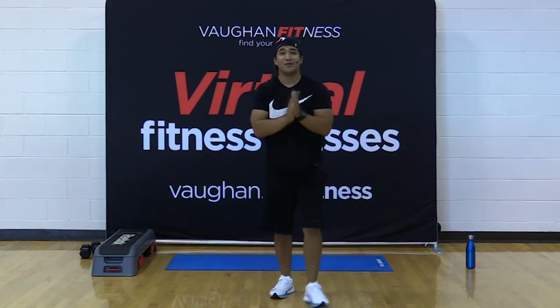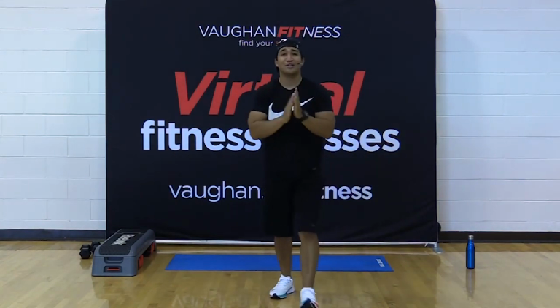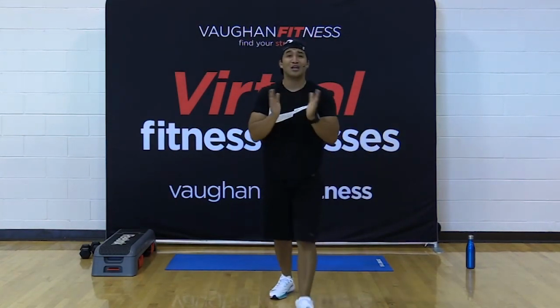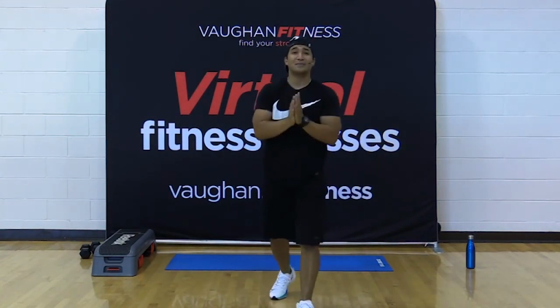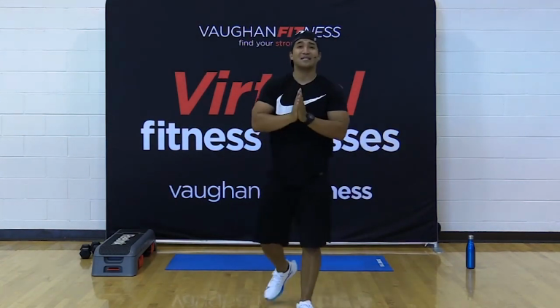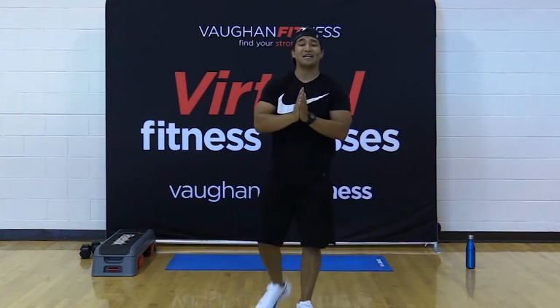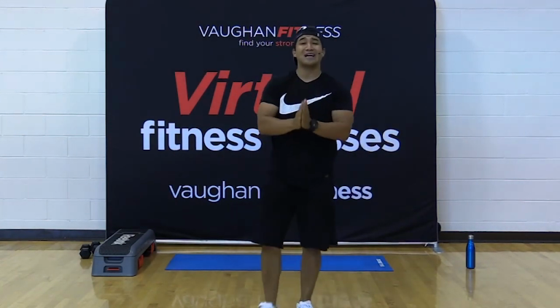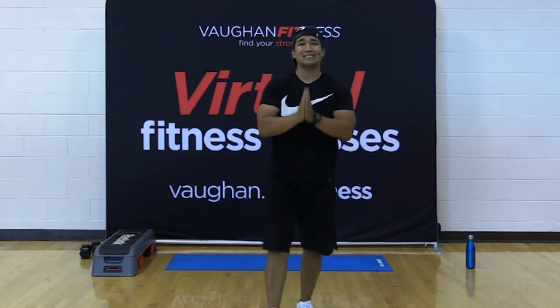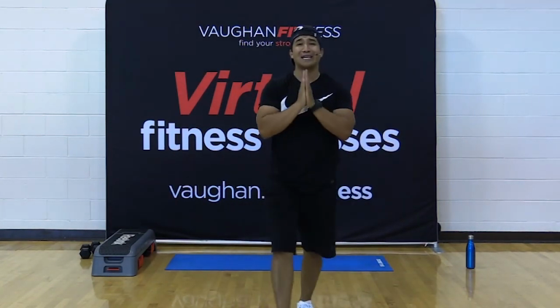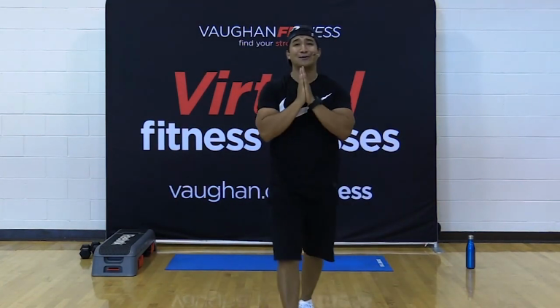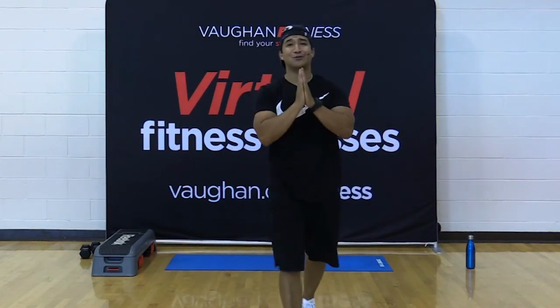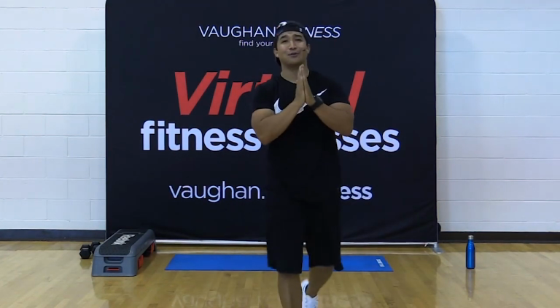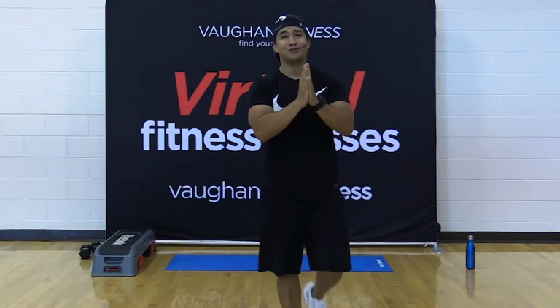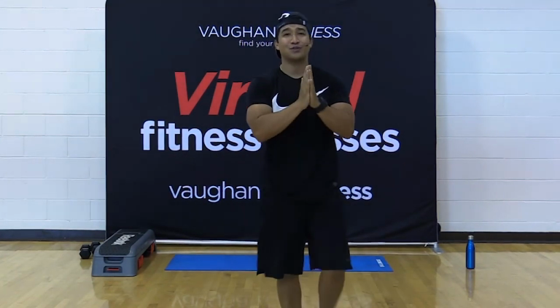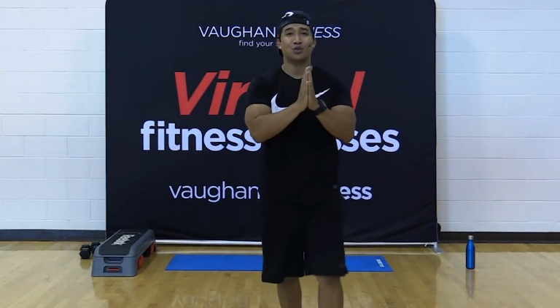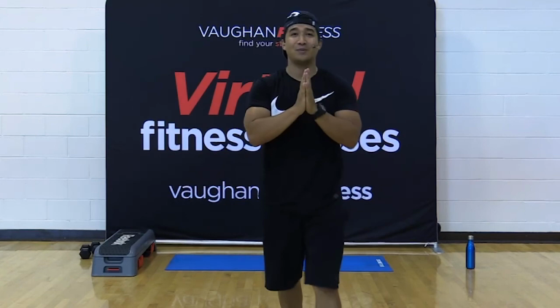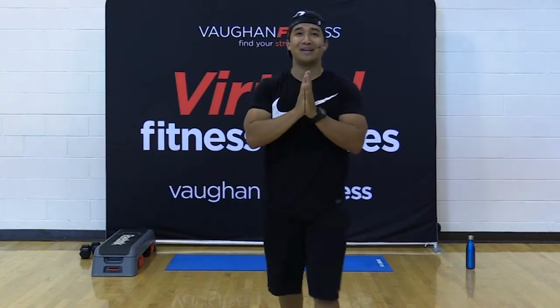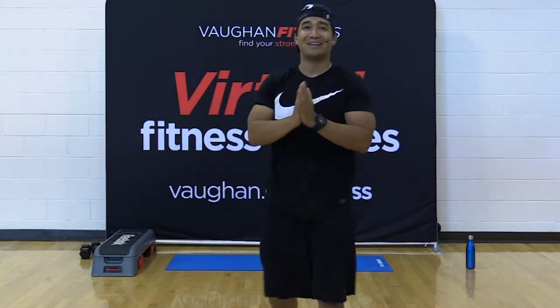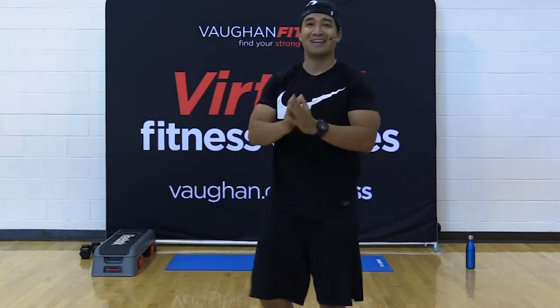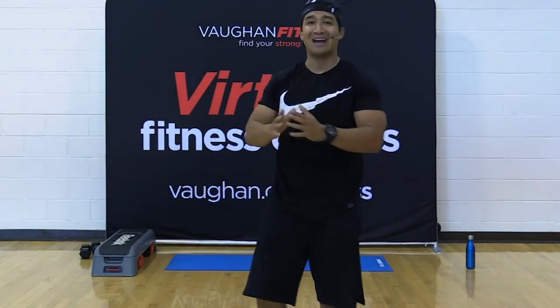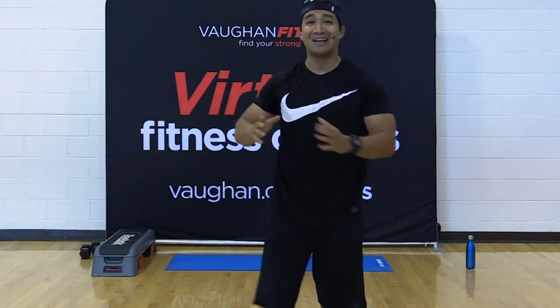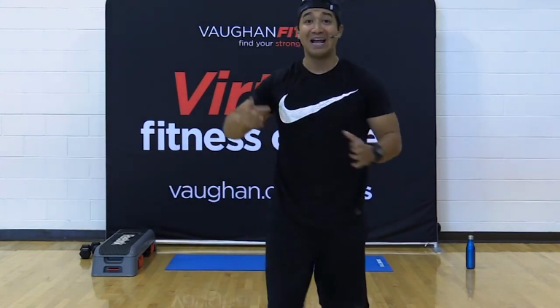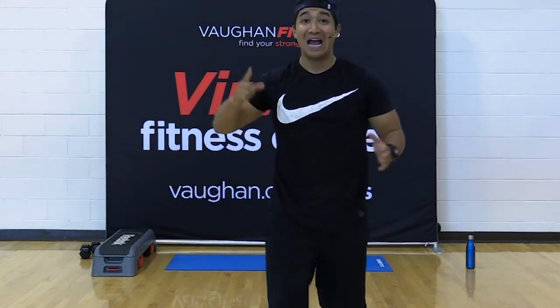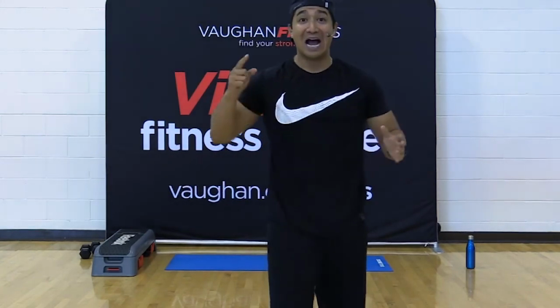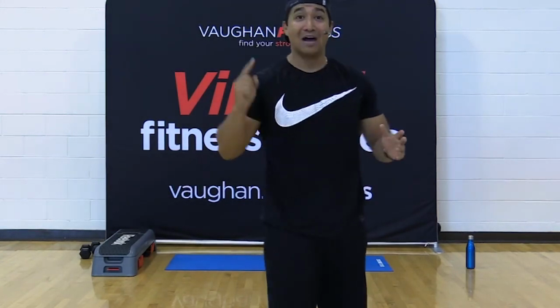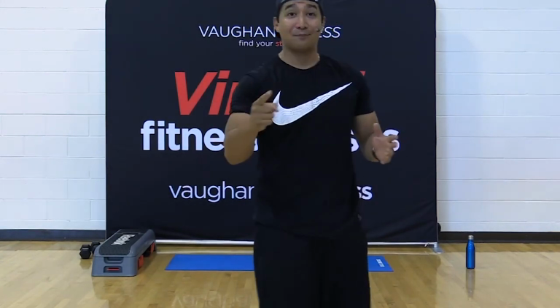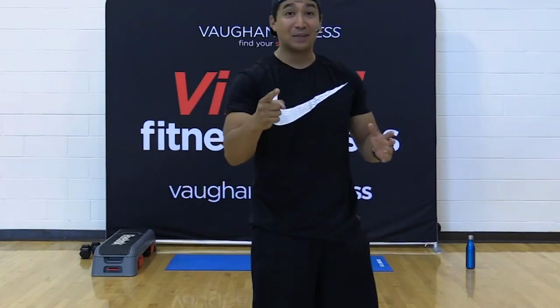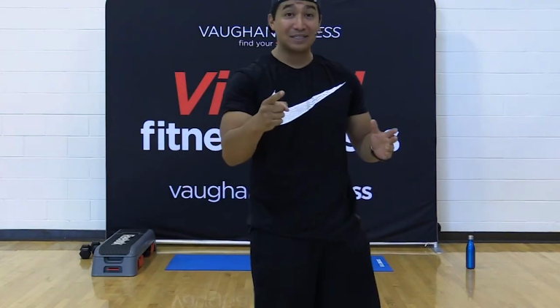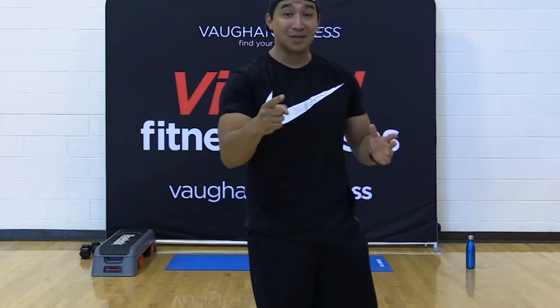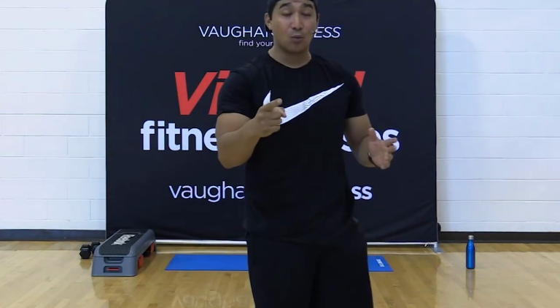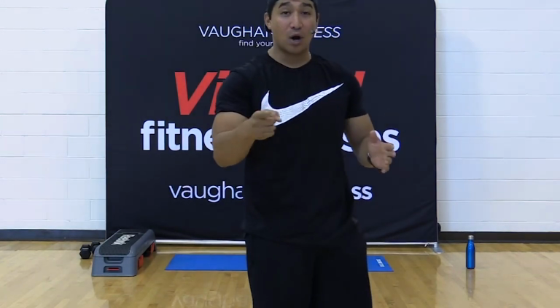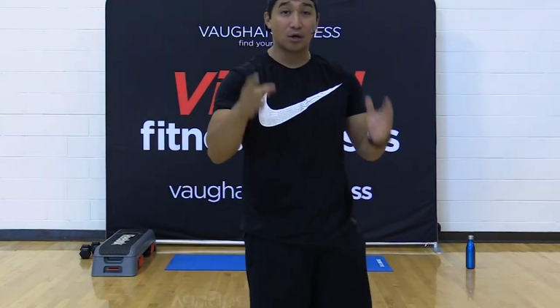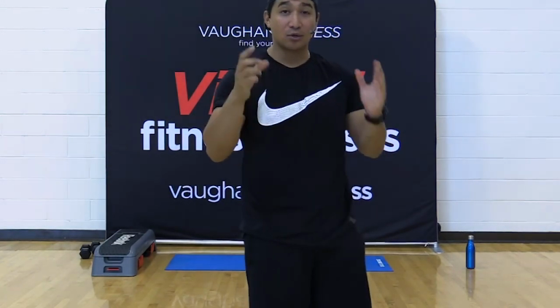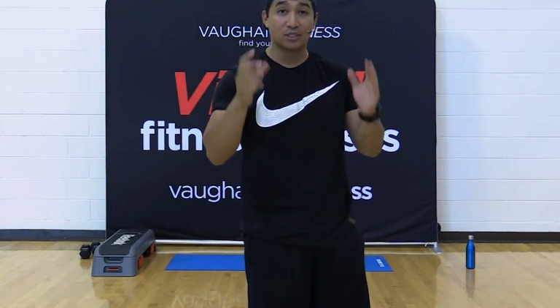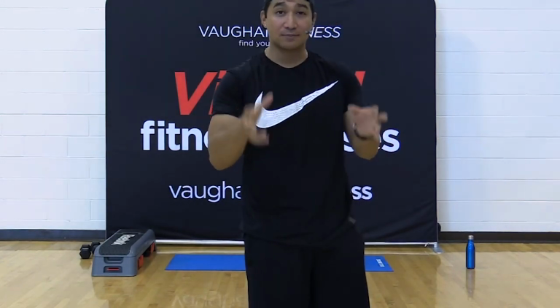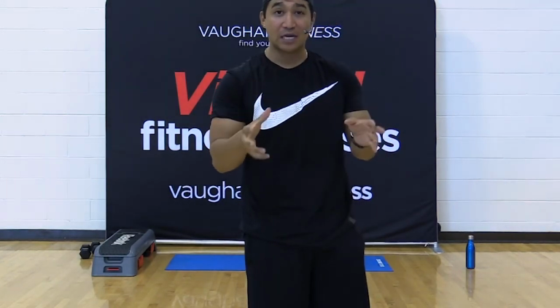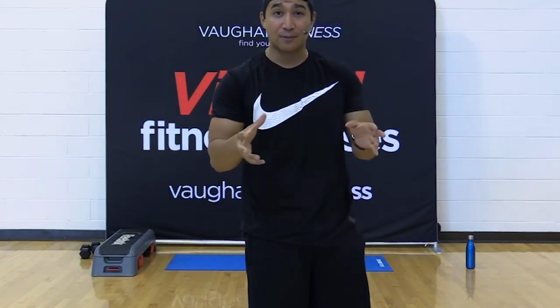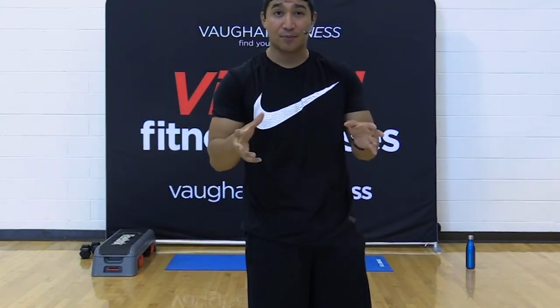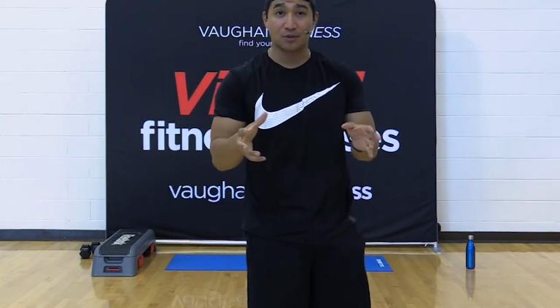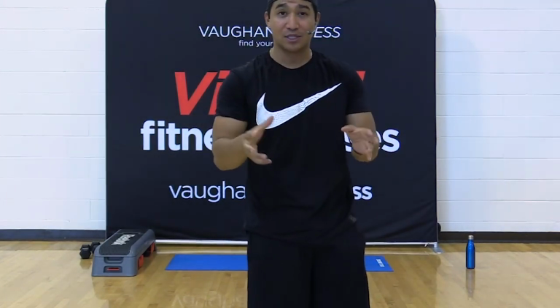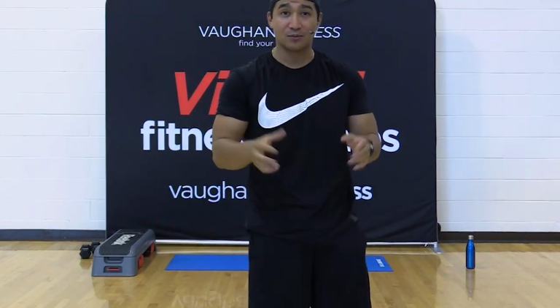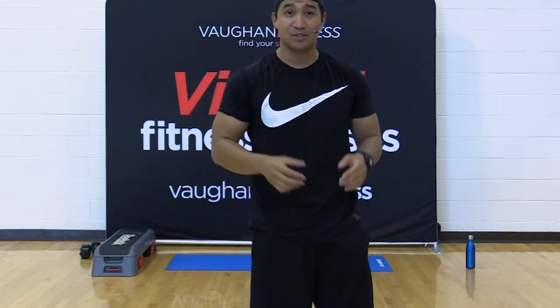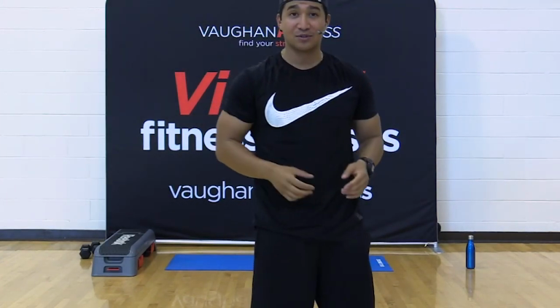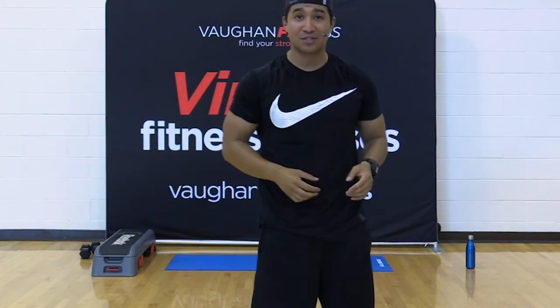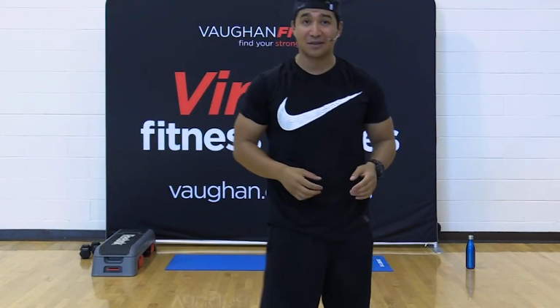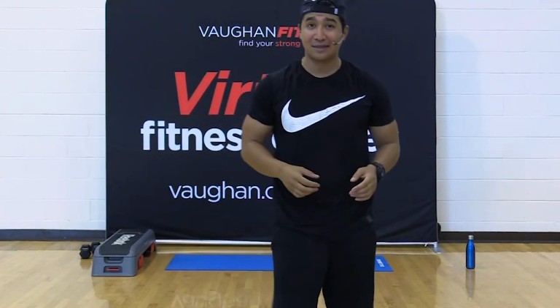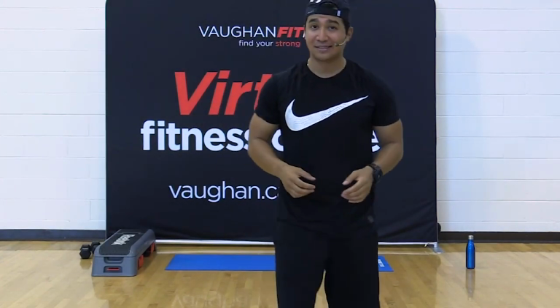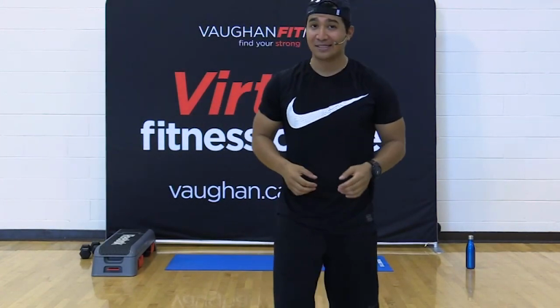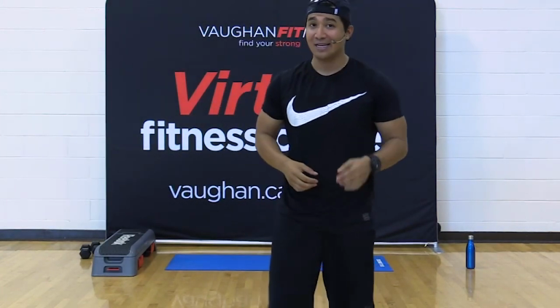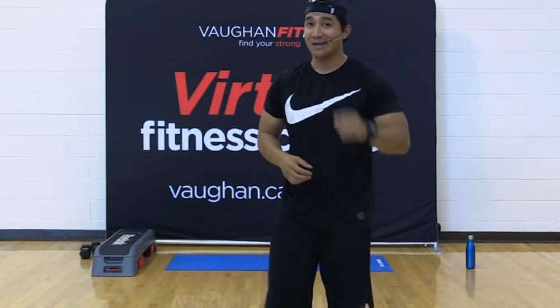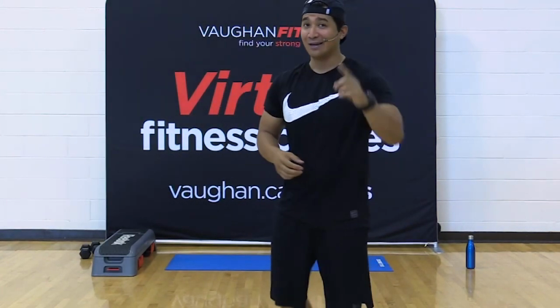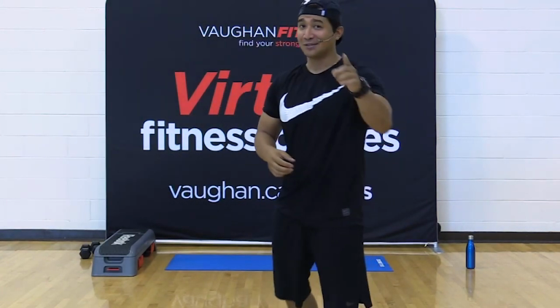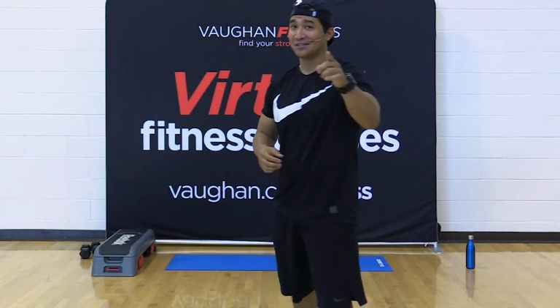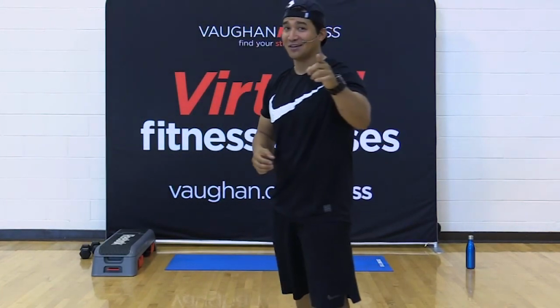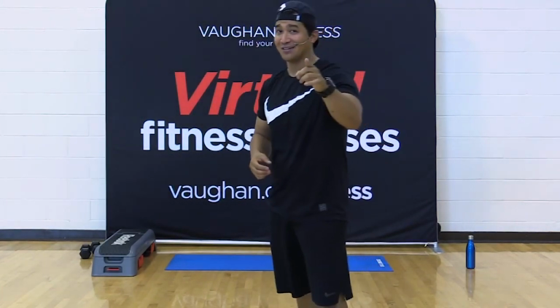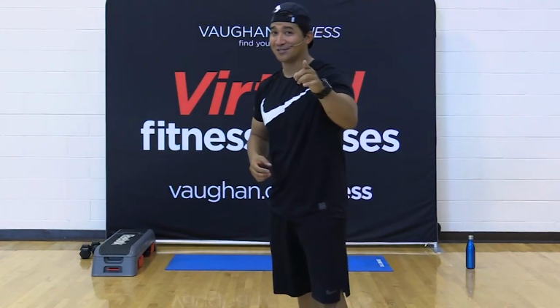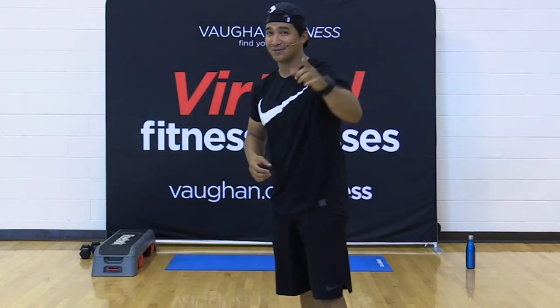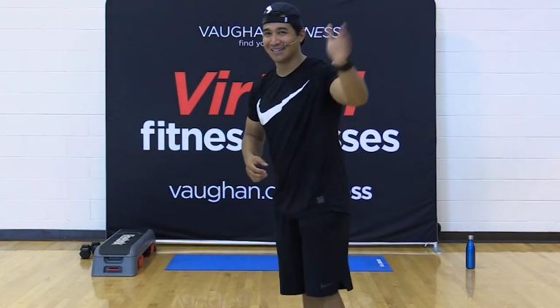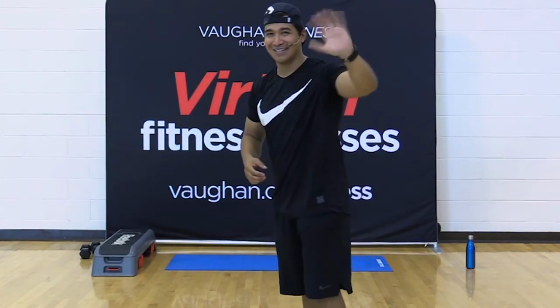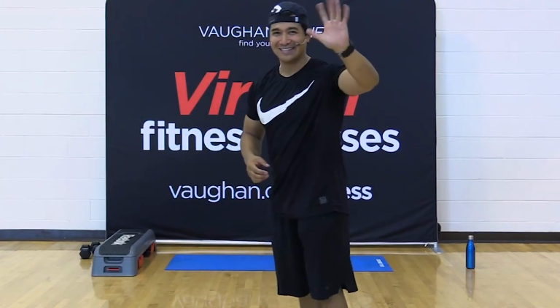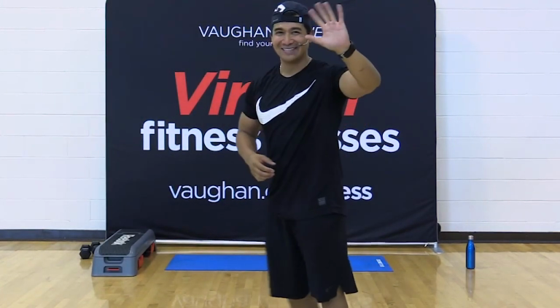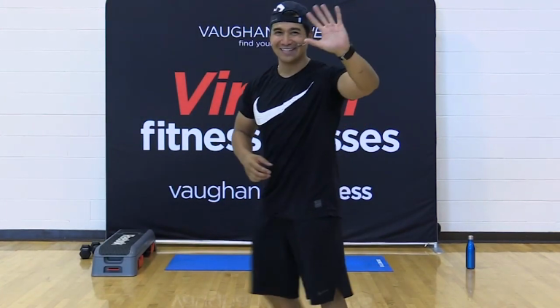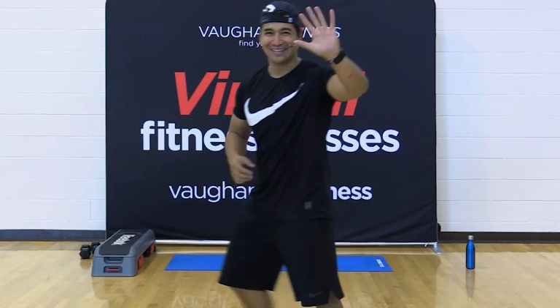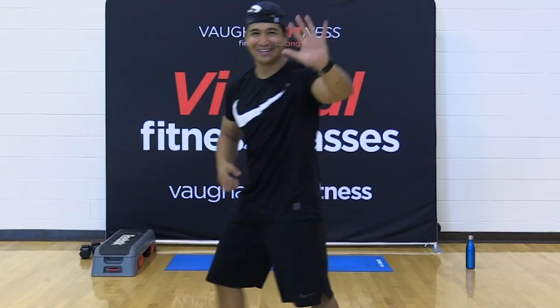One more for good luck — deep breath in, stretch, stretch, stretch. Exhale. And give yourself a hand. Great job today, guys. Thank you so much for joining me yet again. Have plenty of water, some type of protein once you've done this, and I'll see you all next week. Take care.